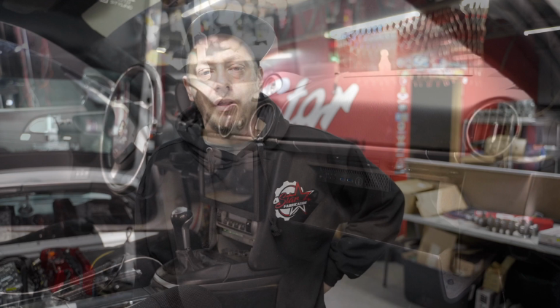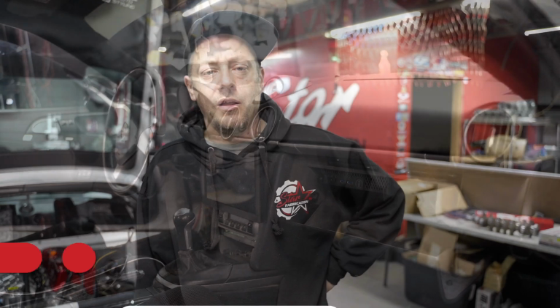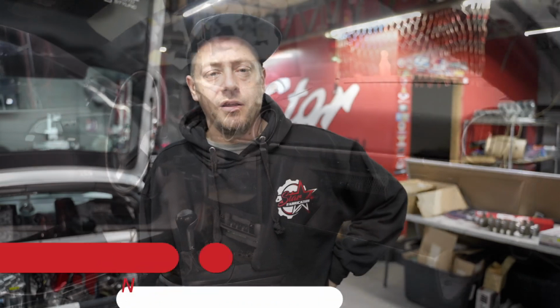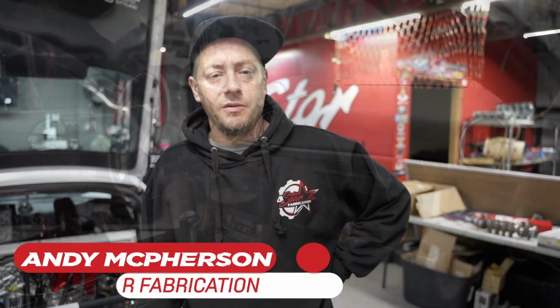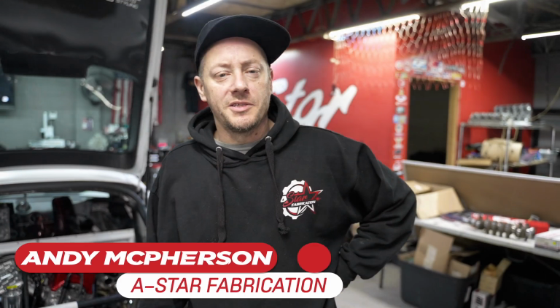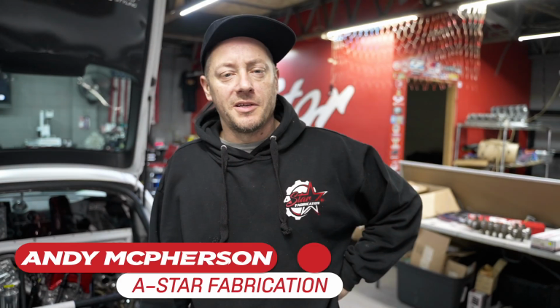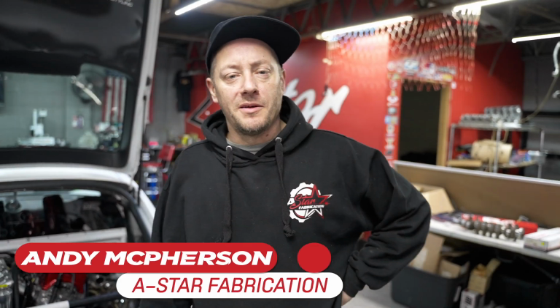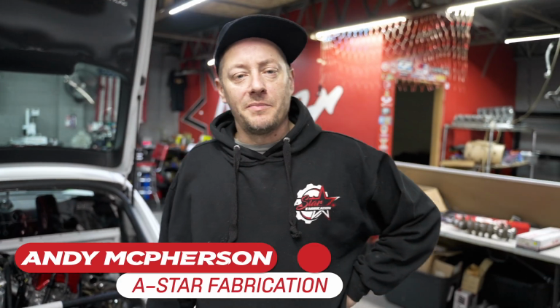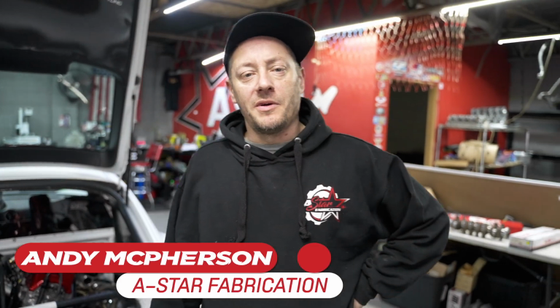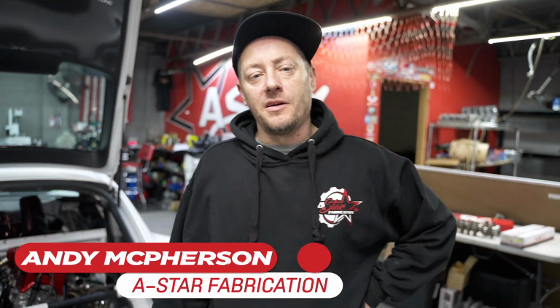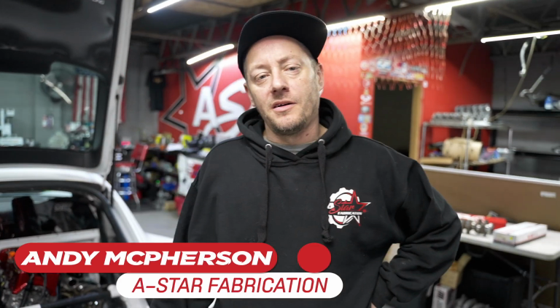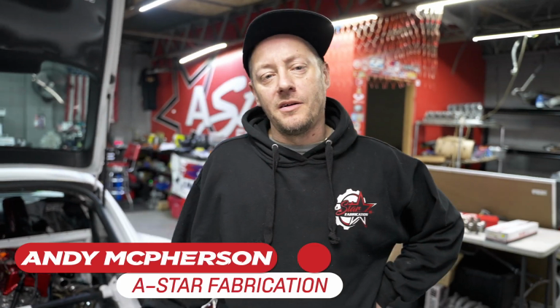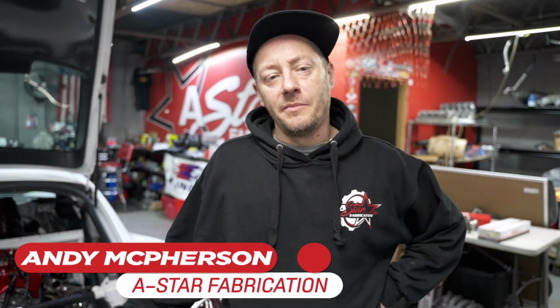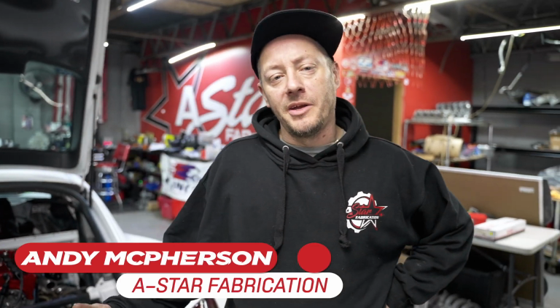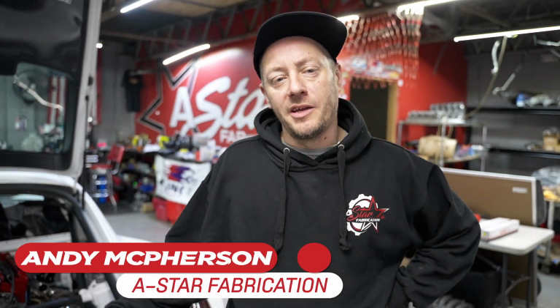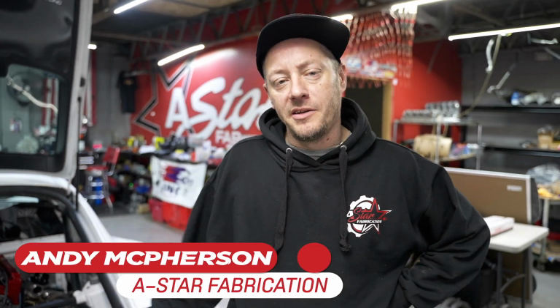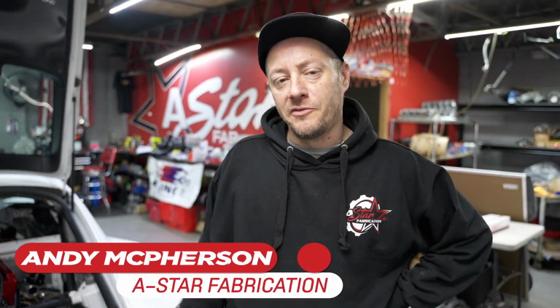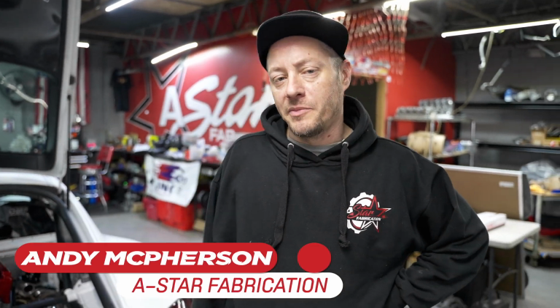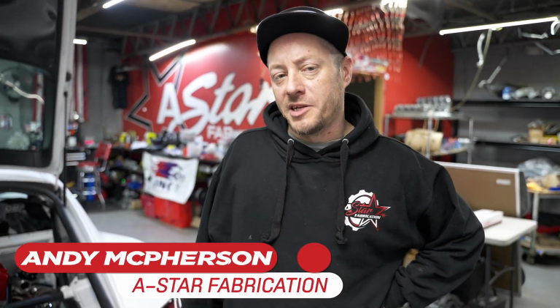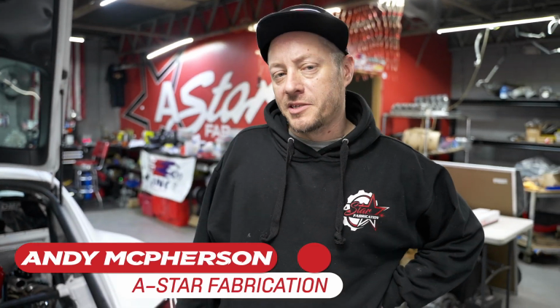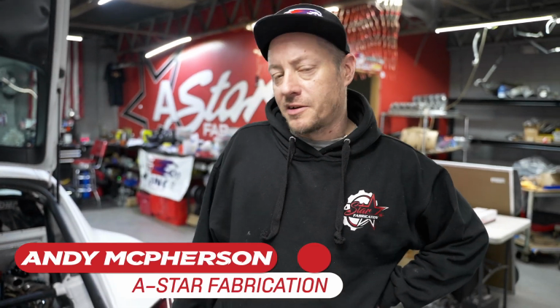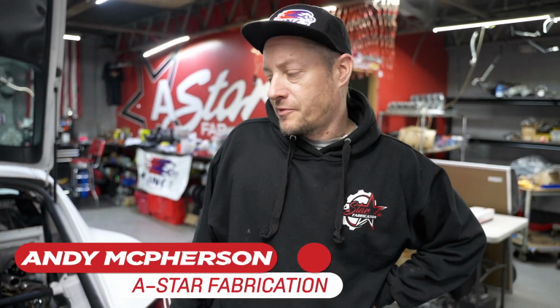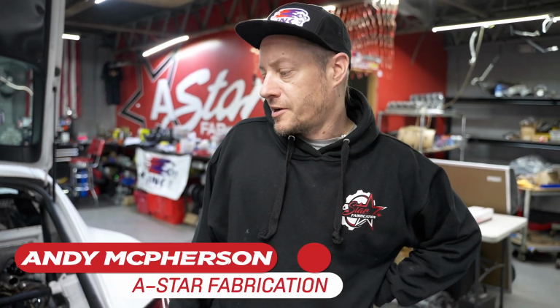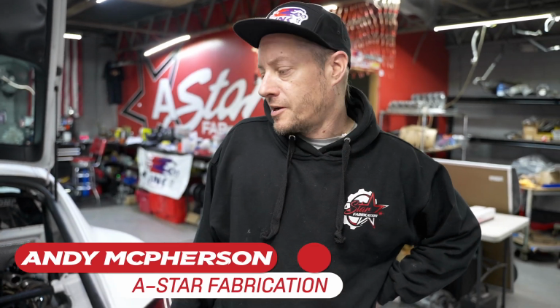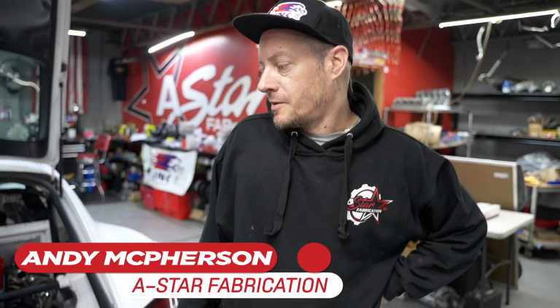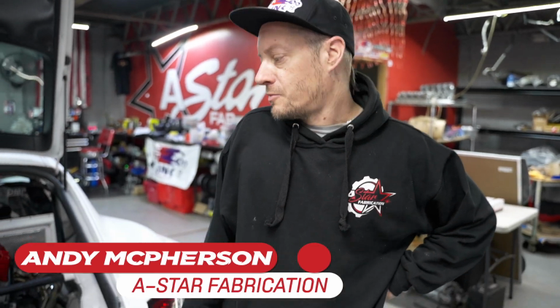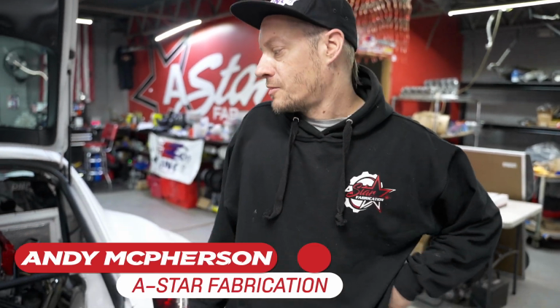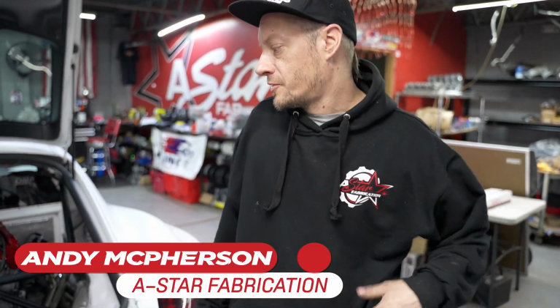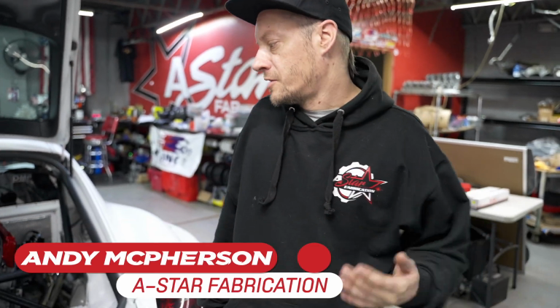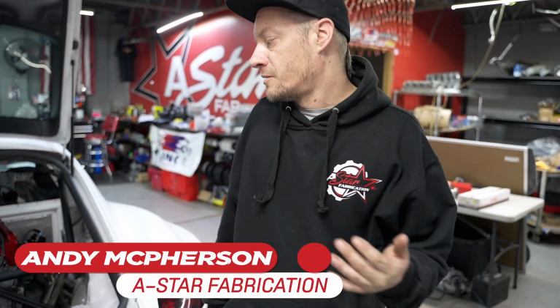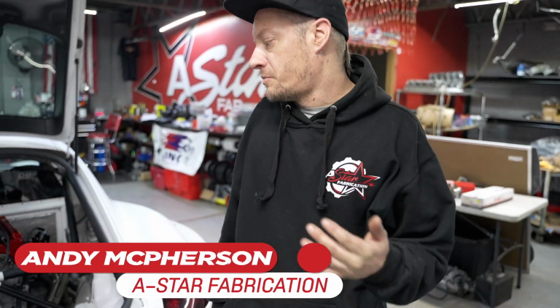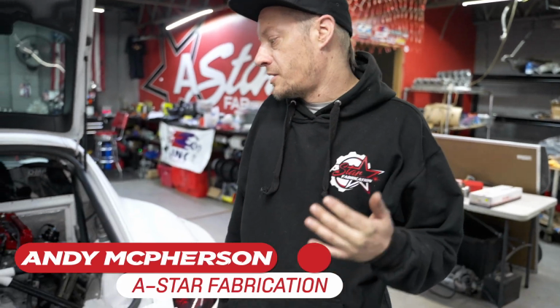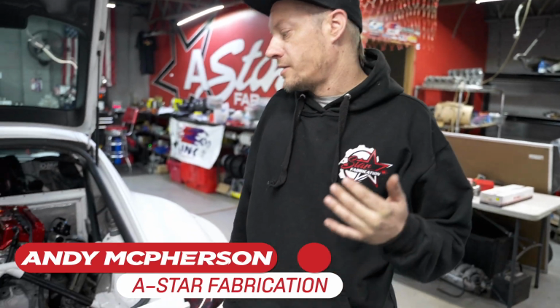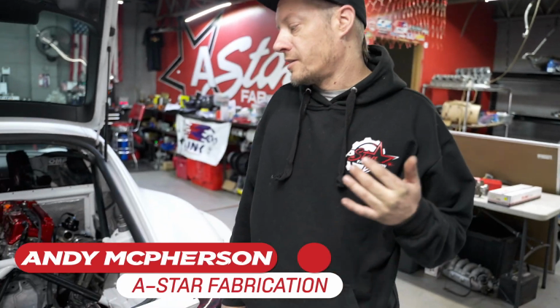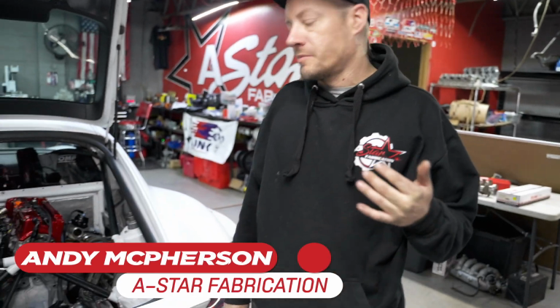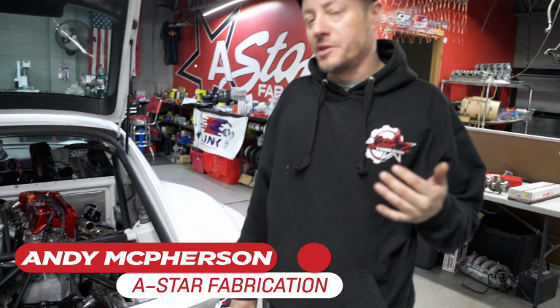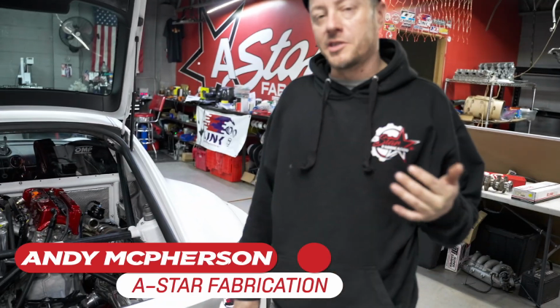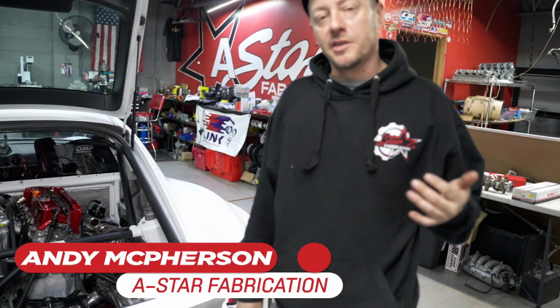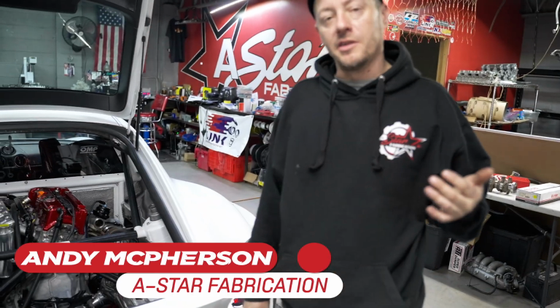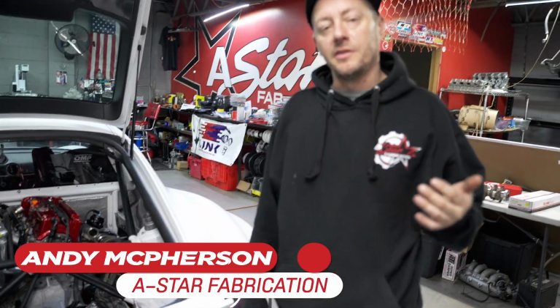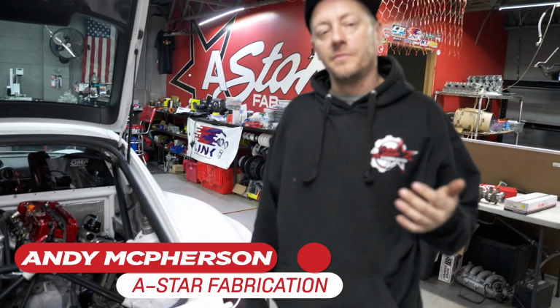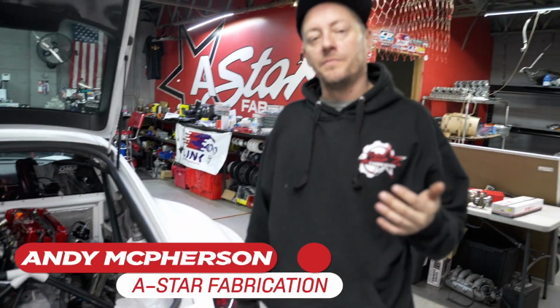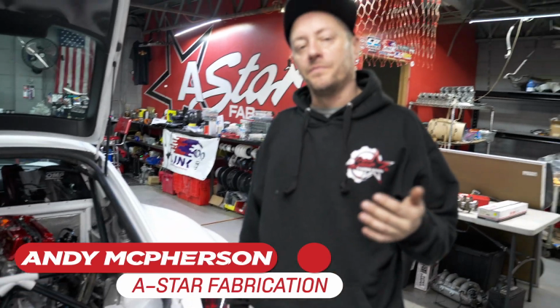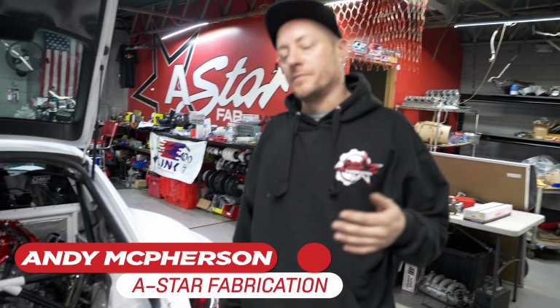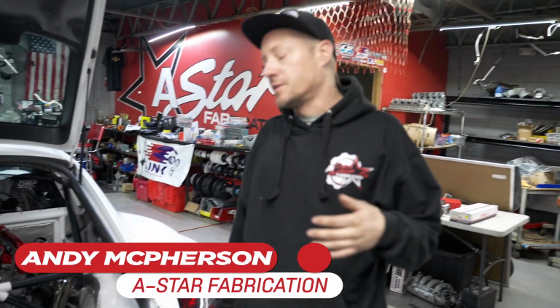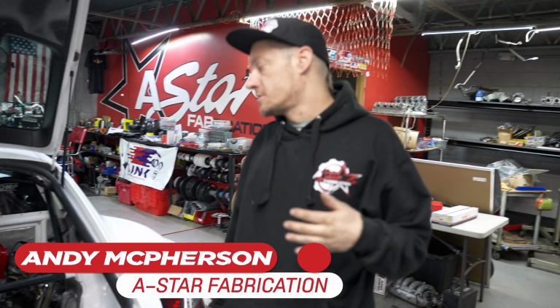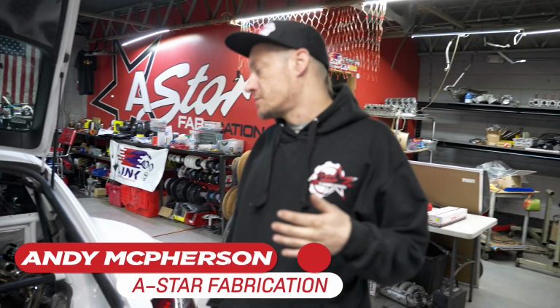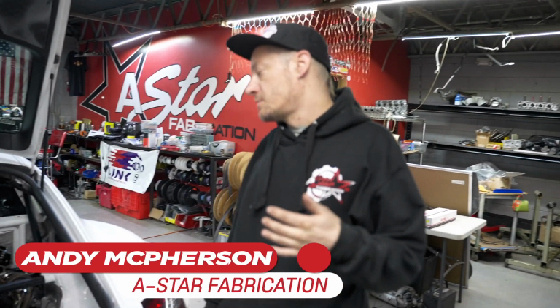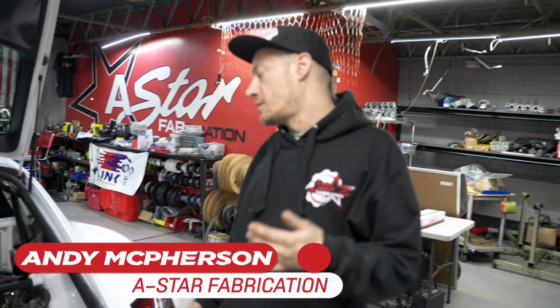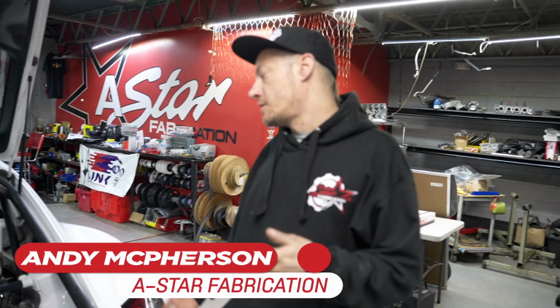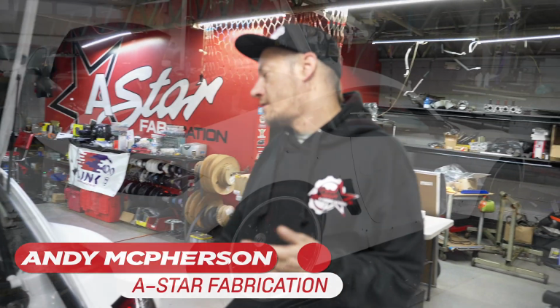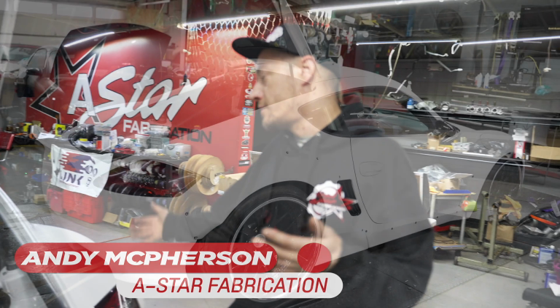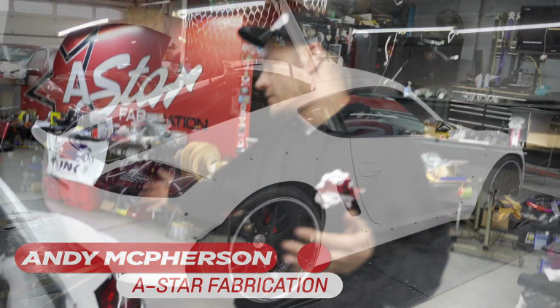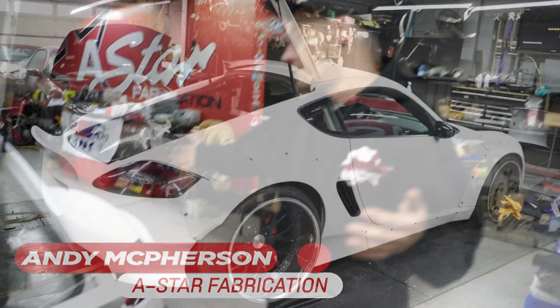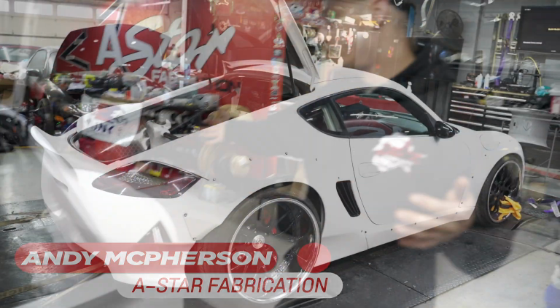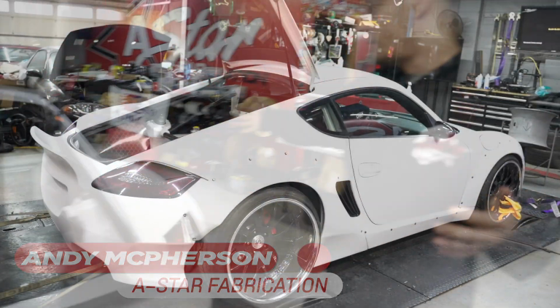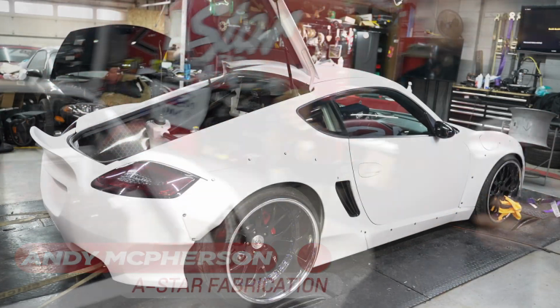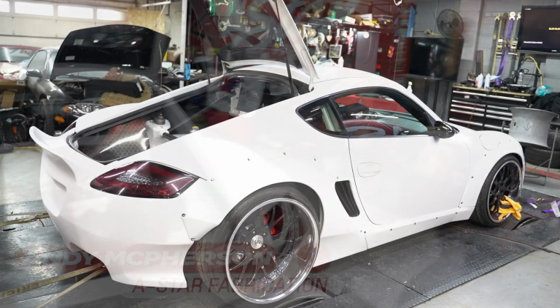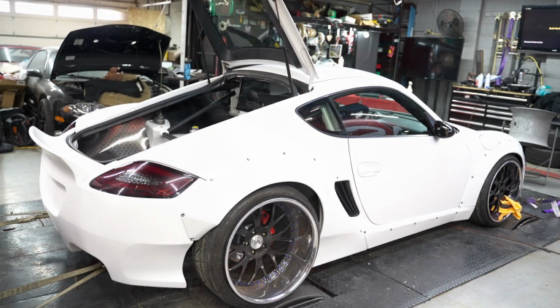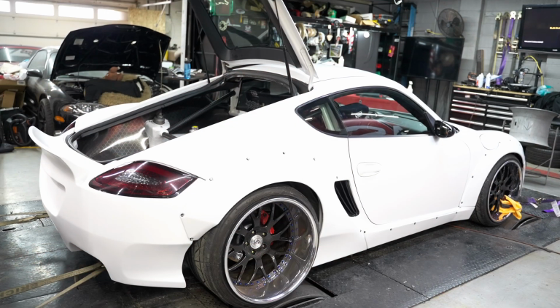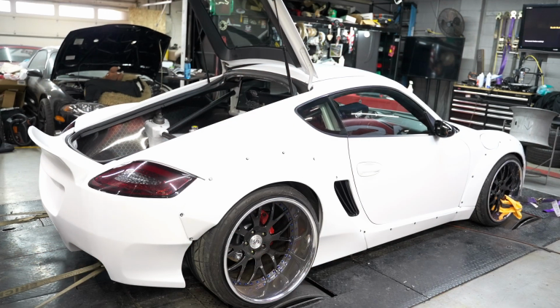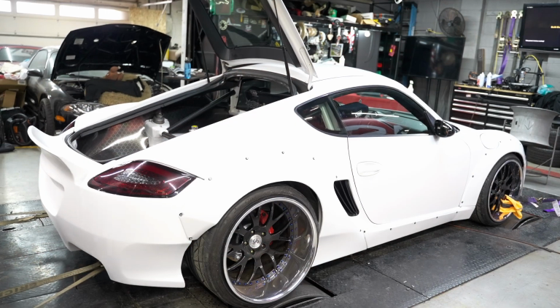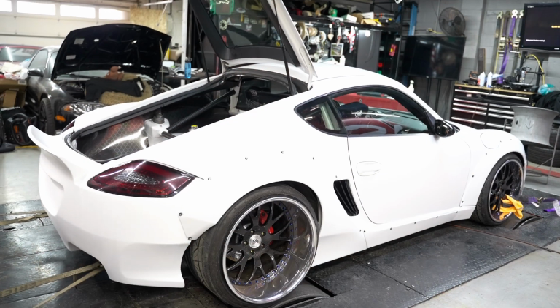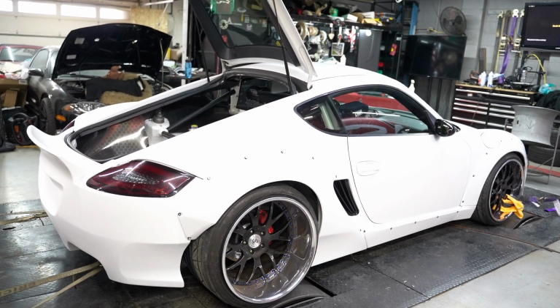Hey, what's up? I'm Andy from A-Star Fab. We're over here in Pontiac, Michigan. This is my 08 Porsche Cayman.